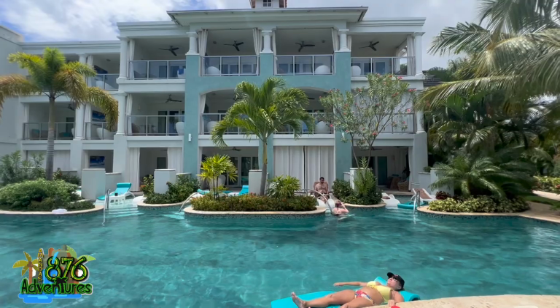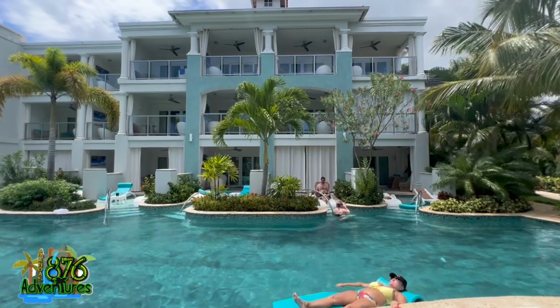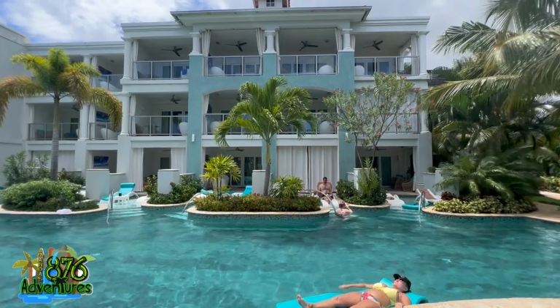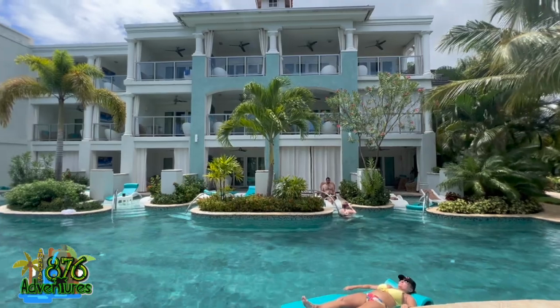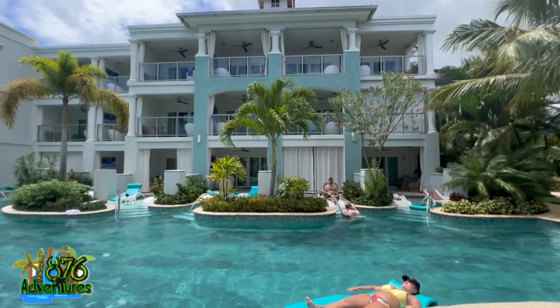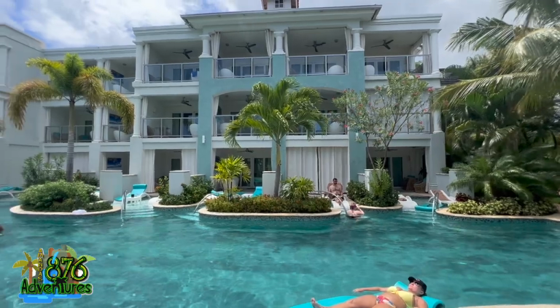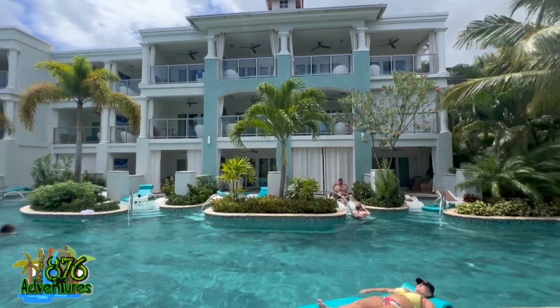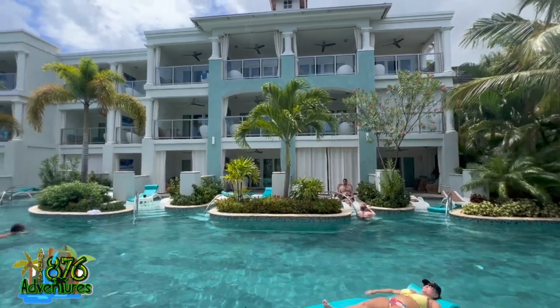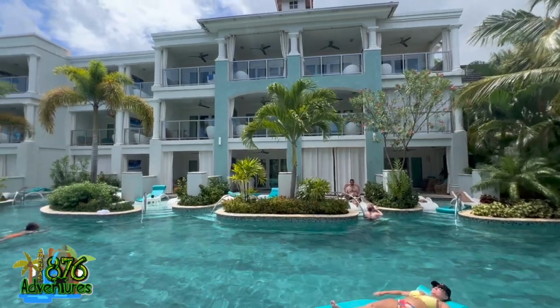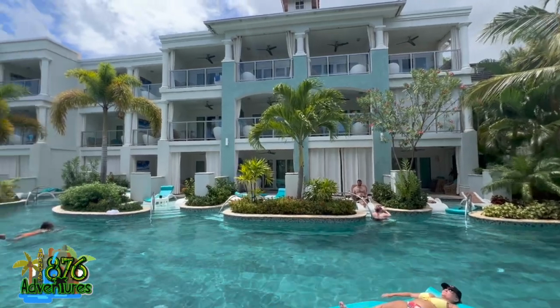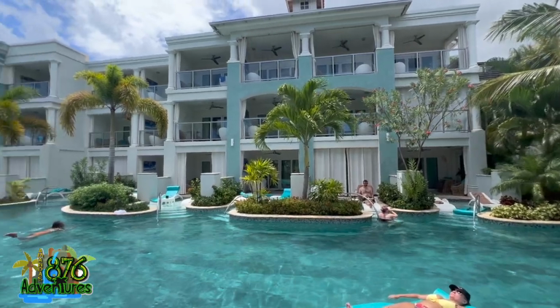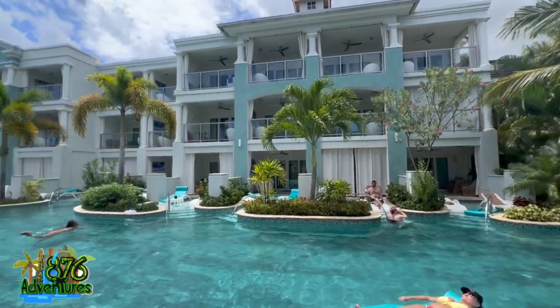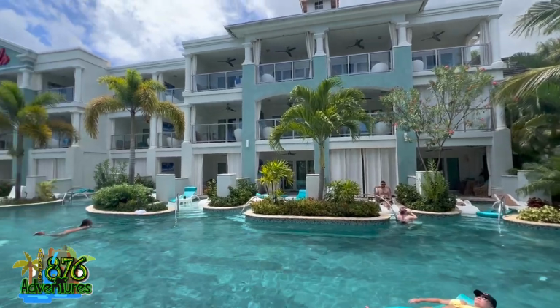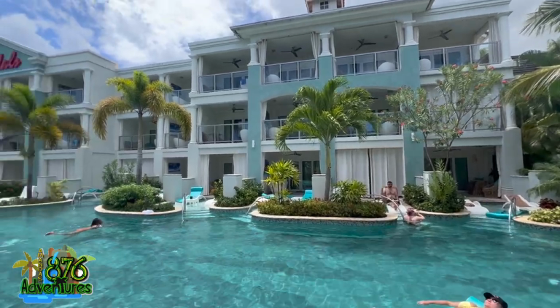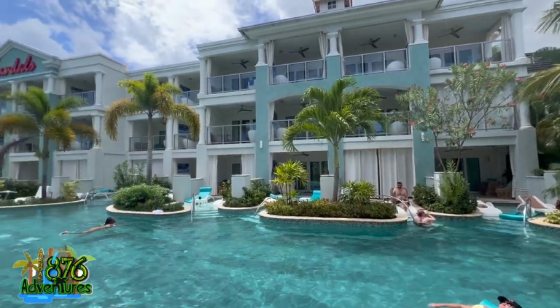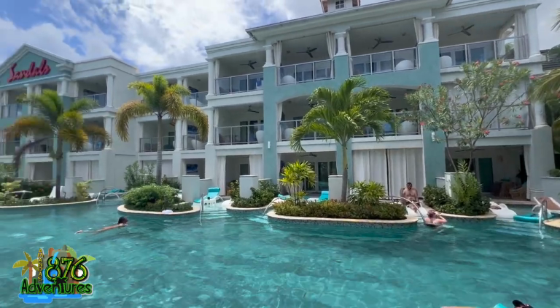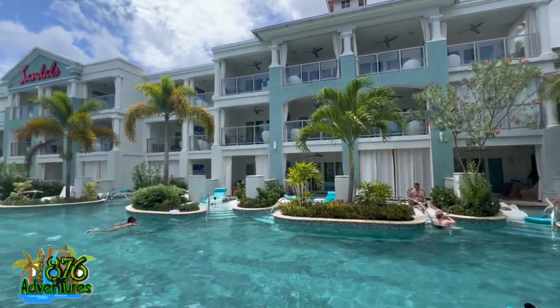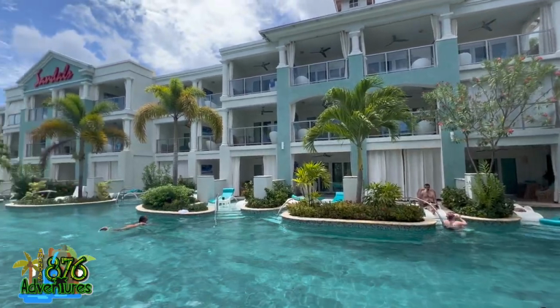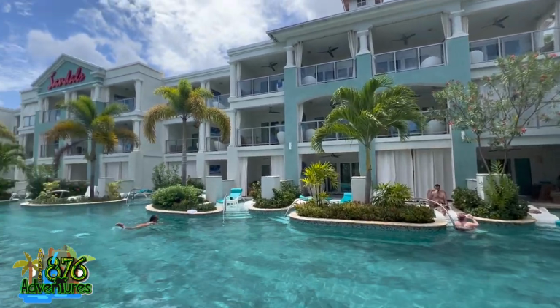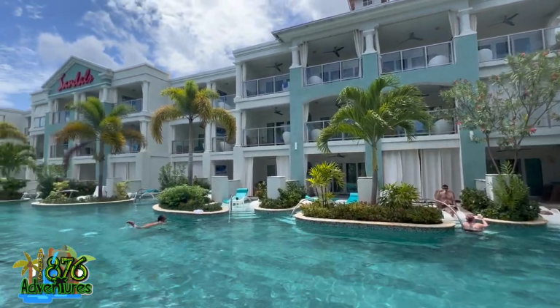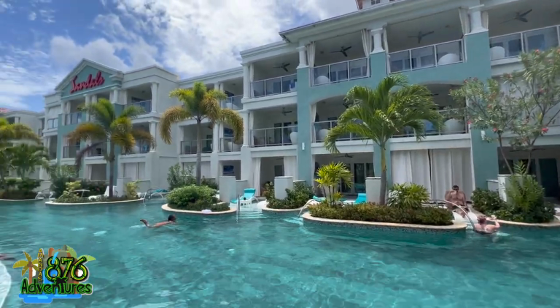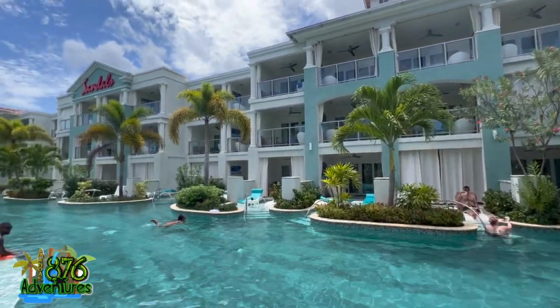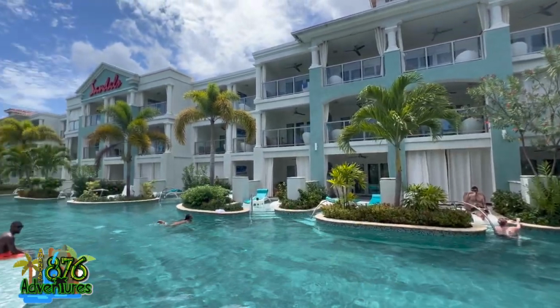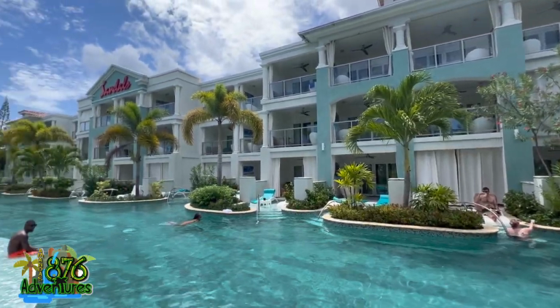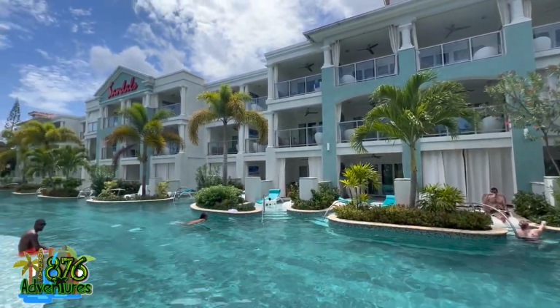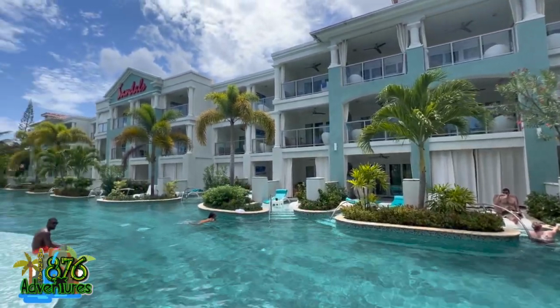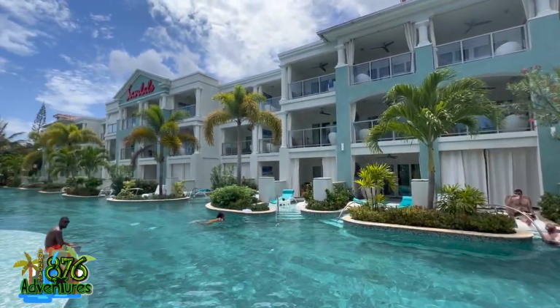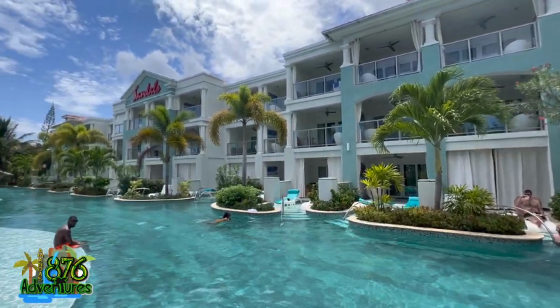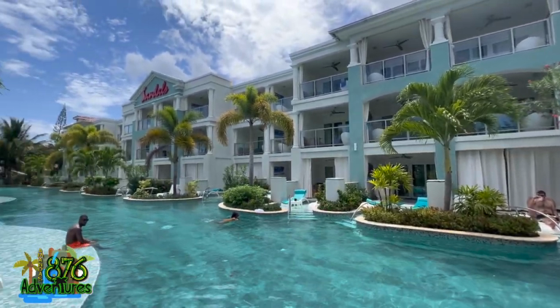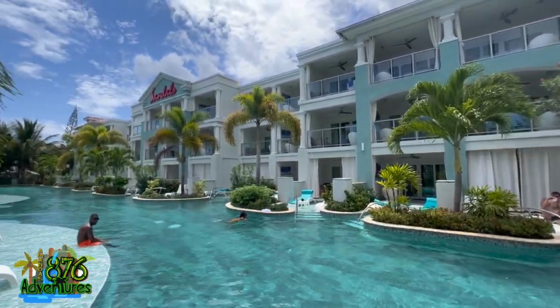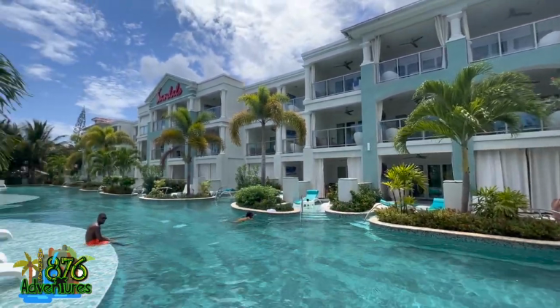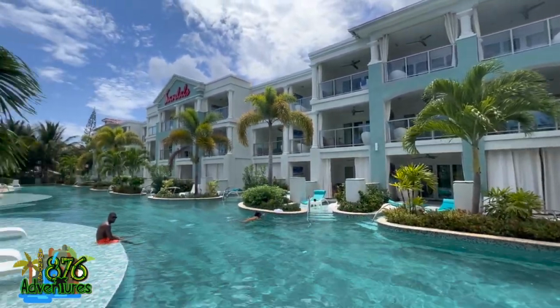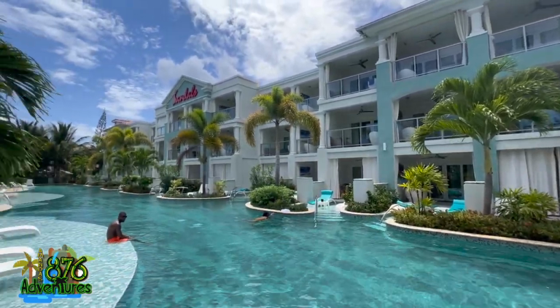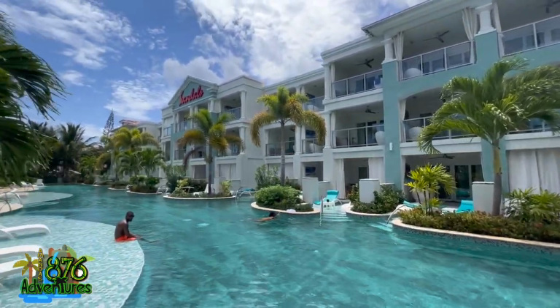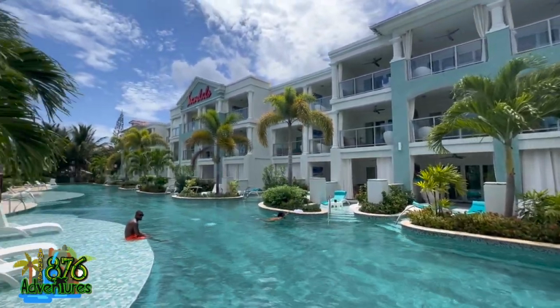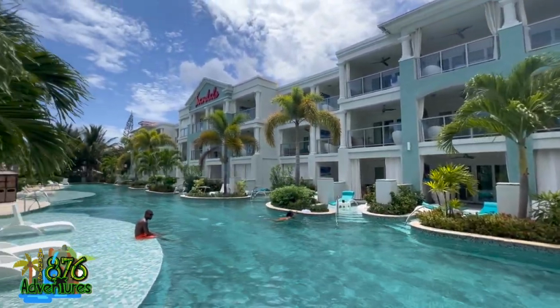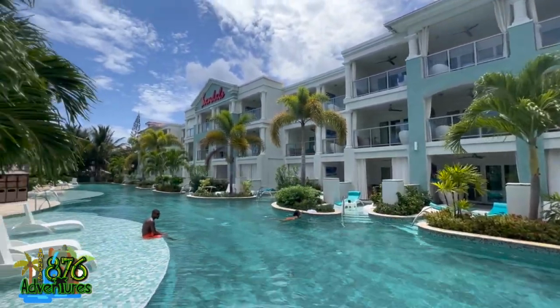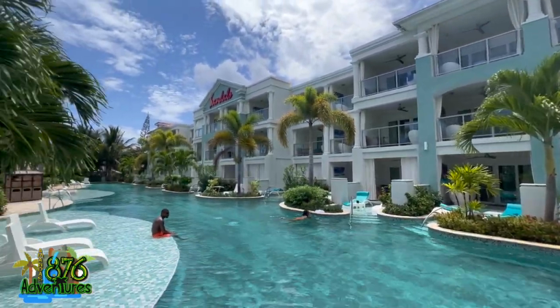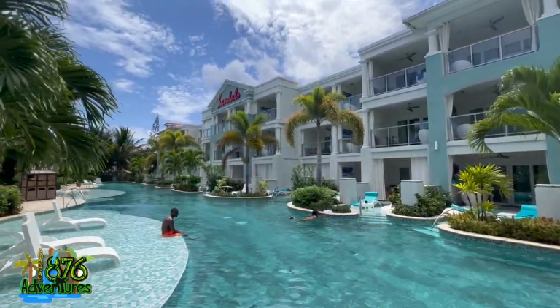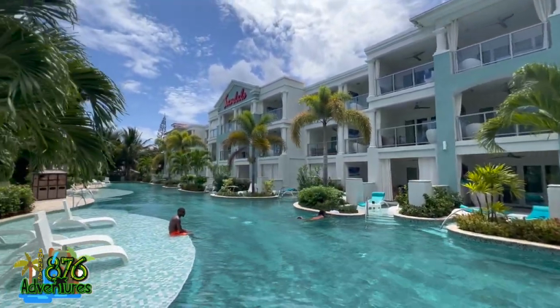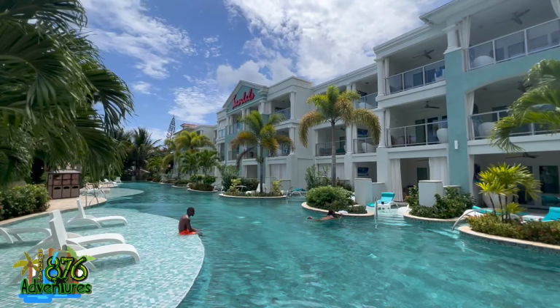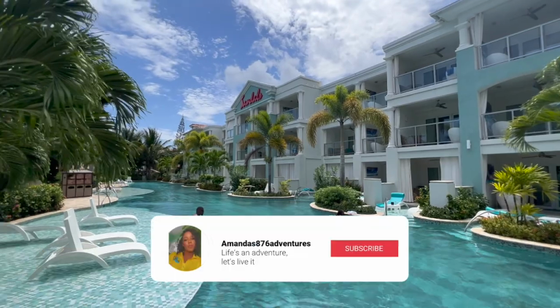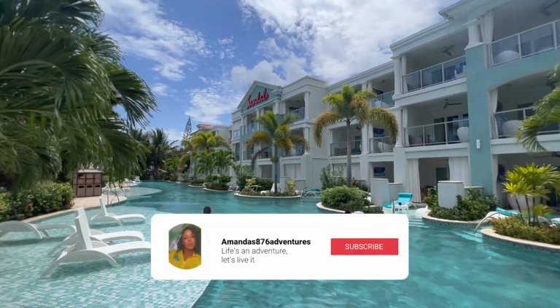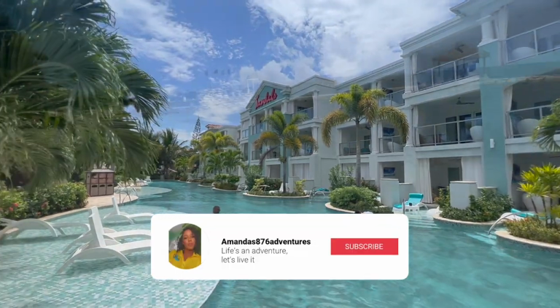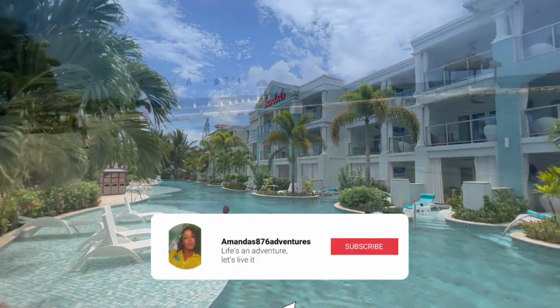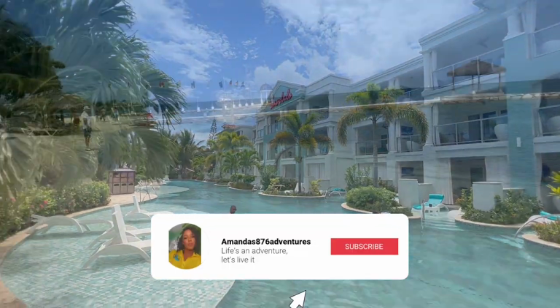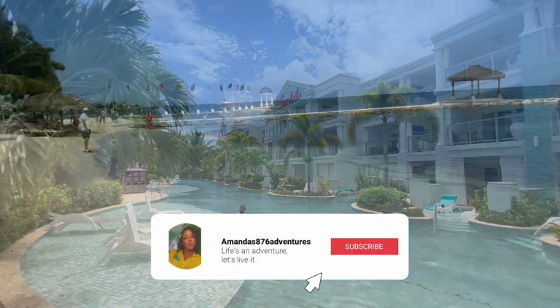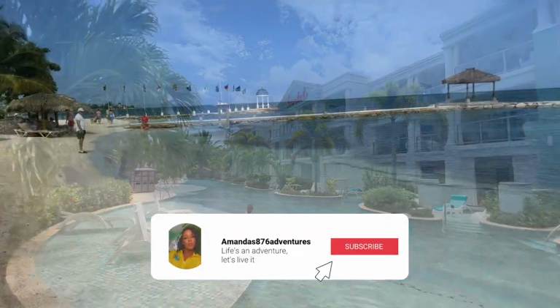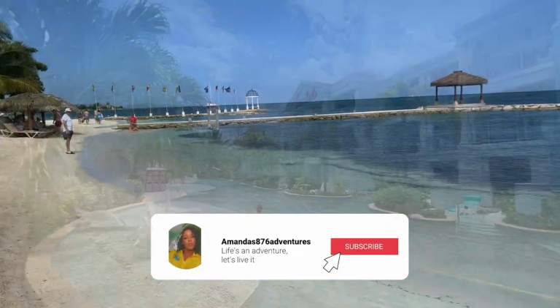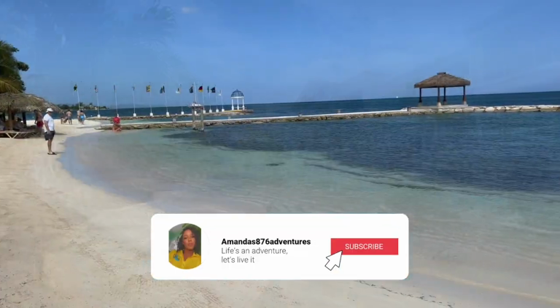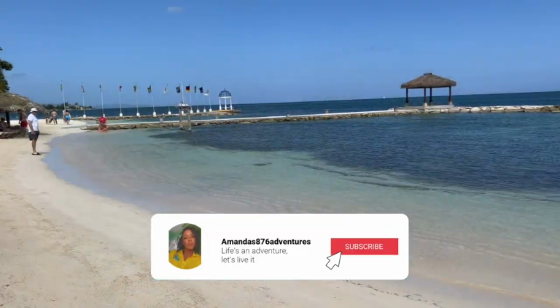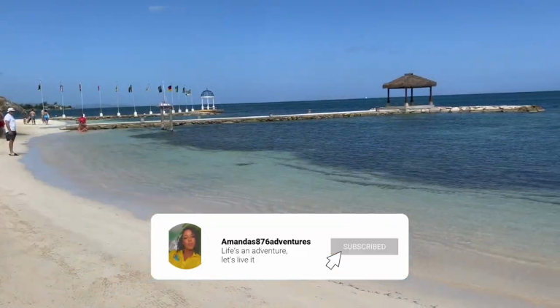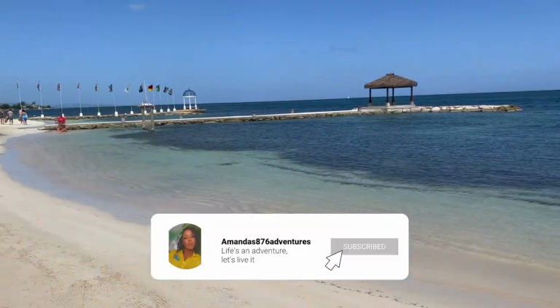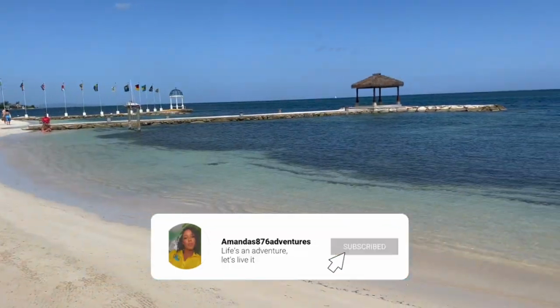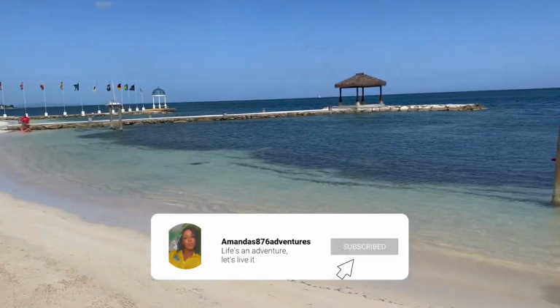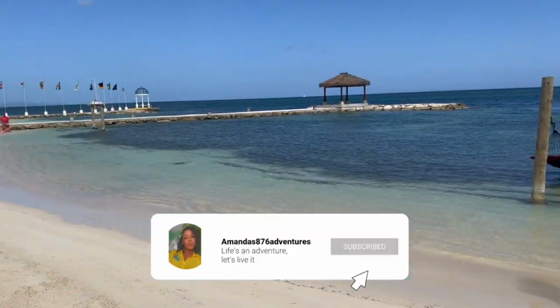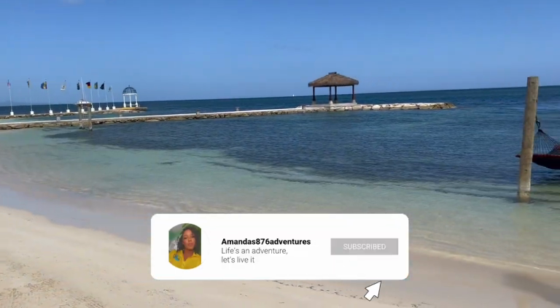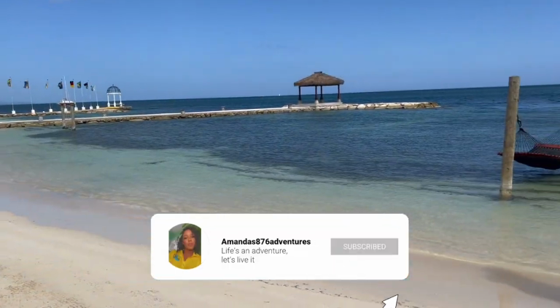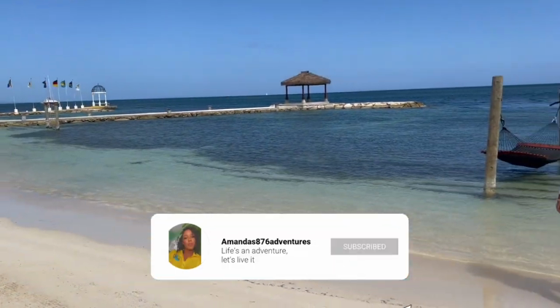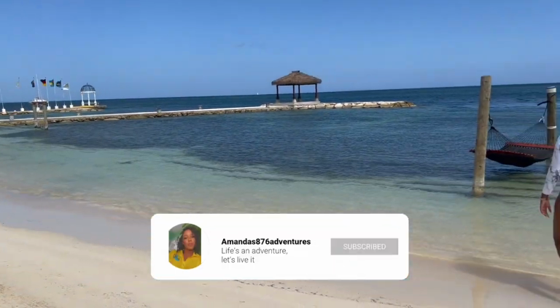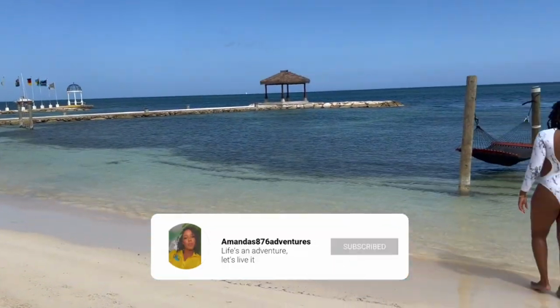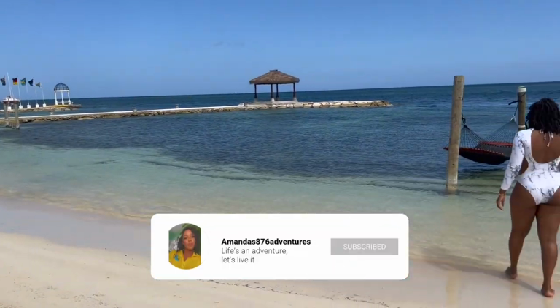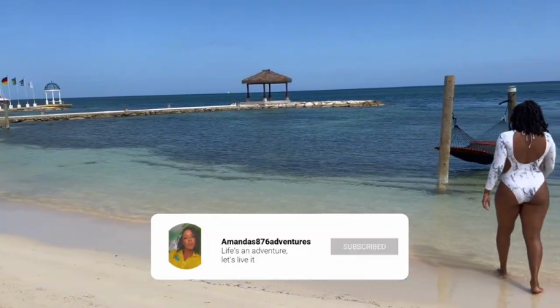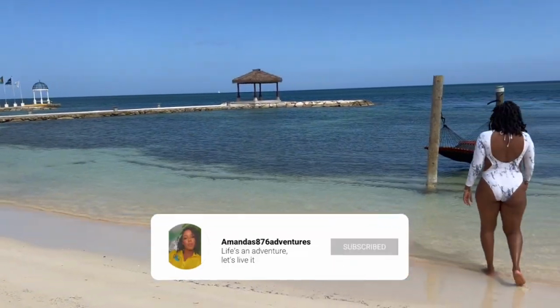Hey, all my adventurers, you know it's your girl Amanda. Welcome back. If you're new here, just hit that subscription button. If you've been with me from the beginning, I thank you so much.